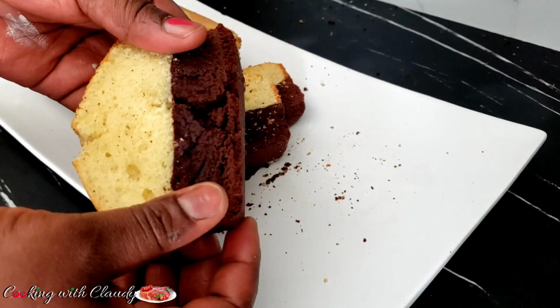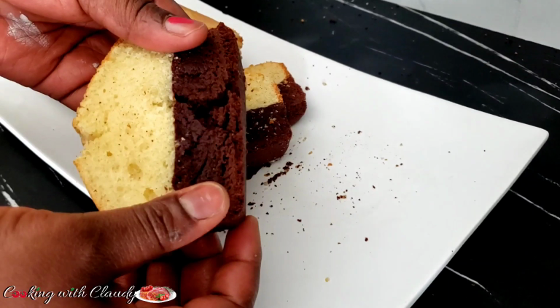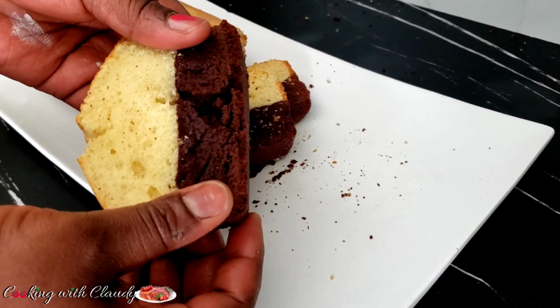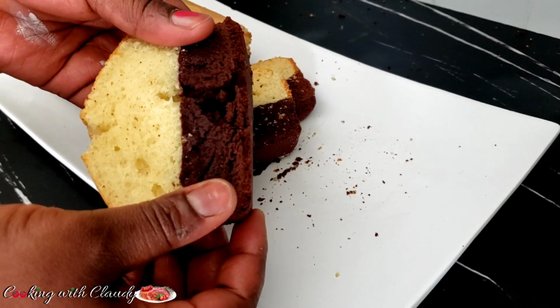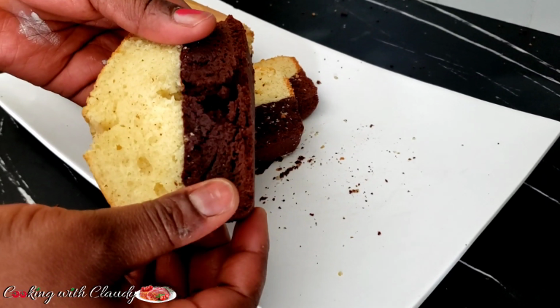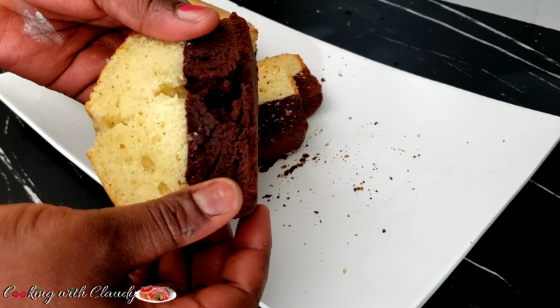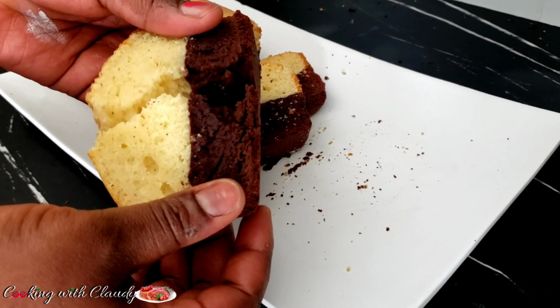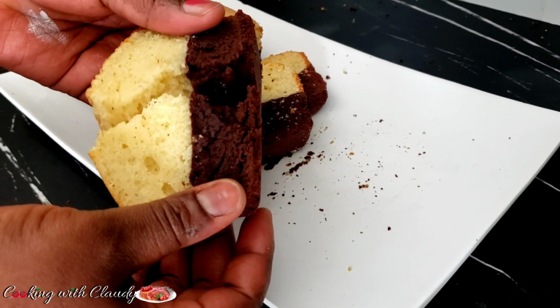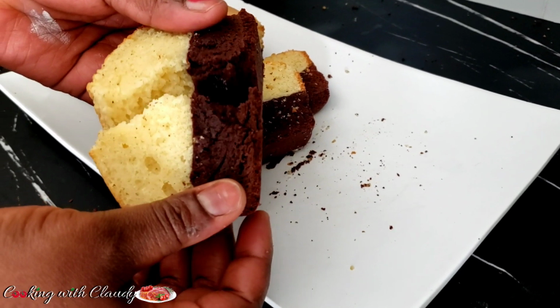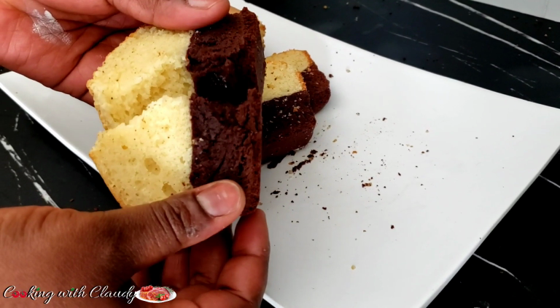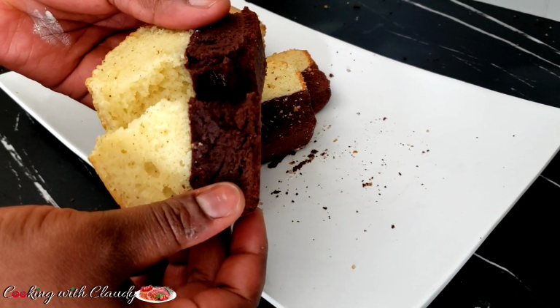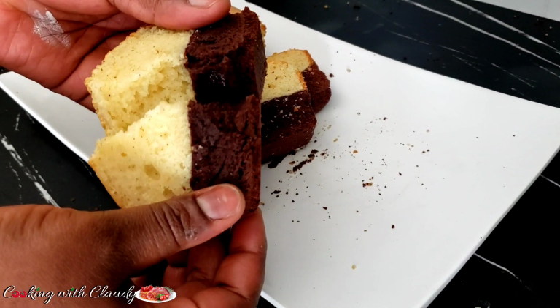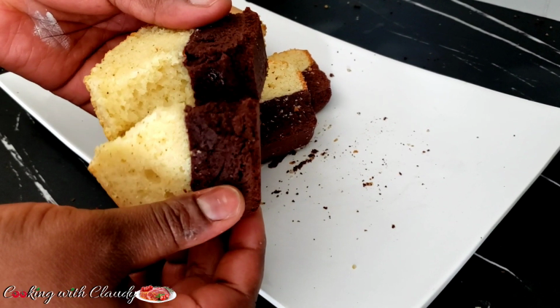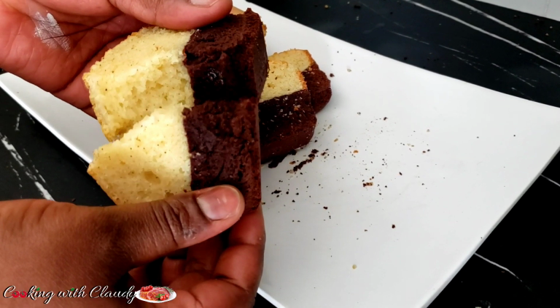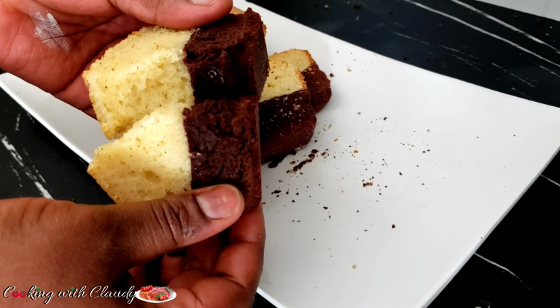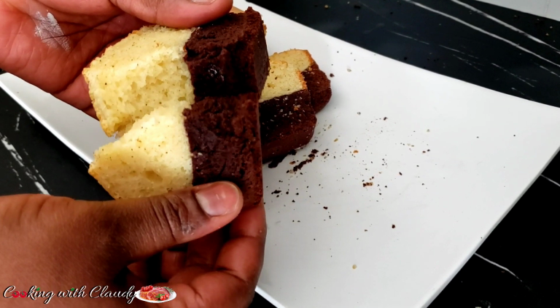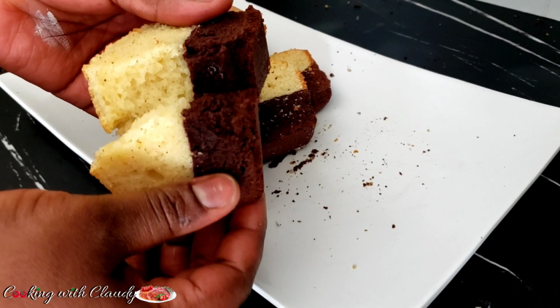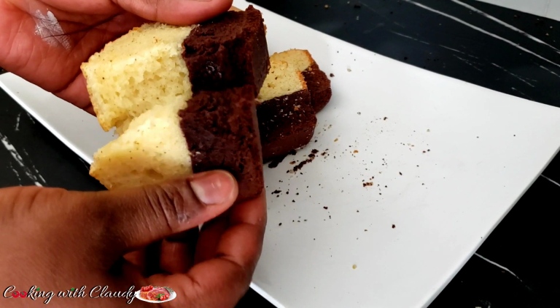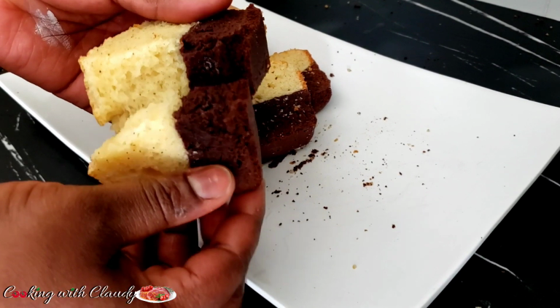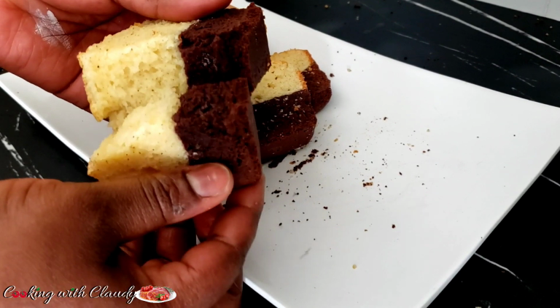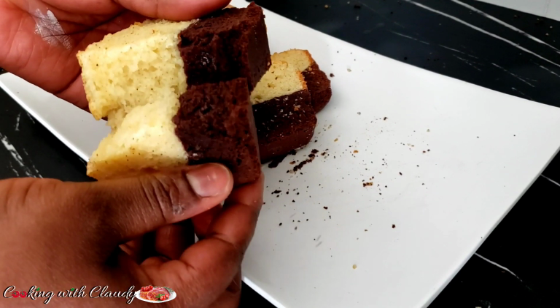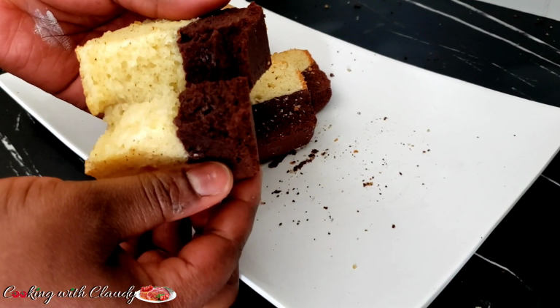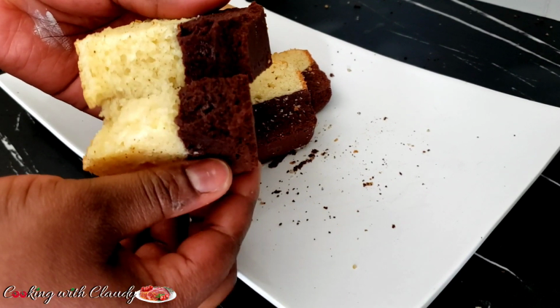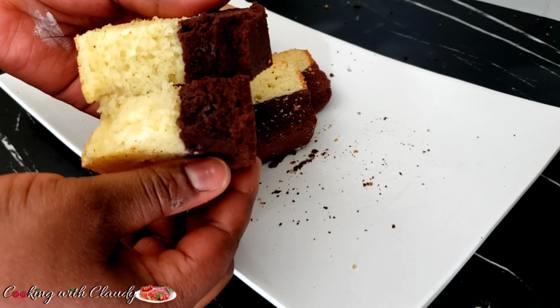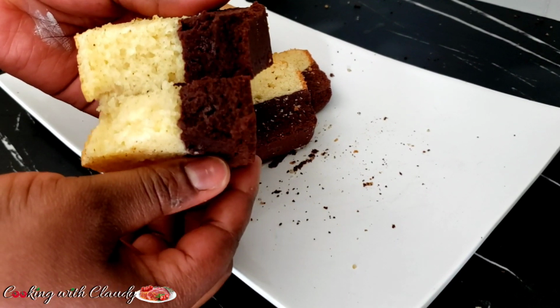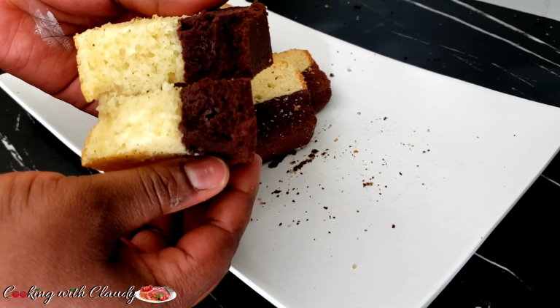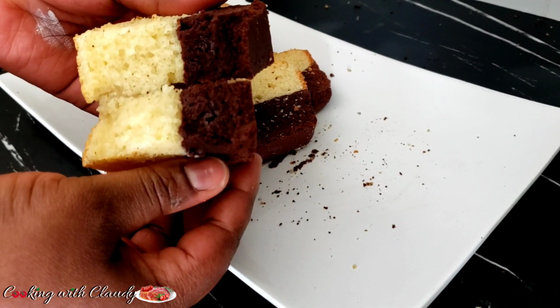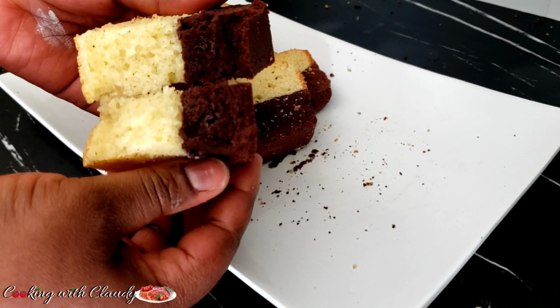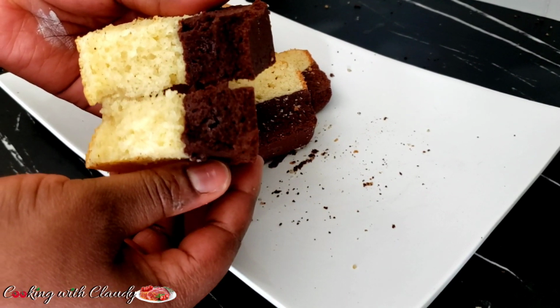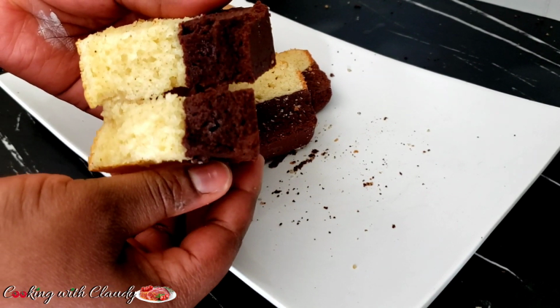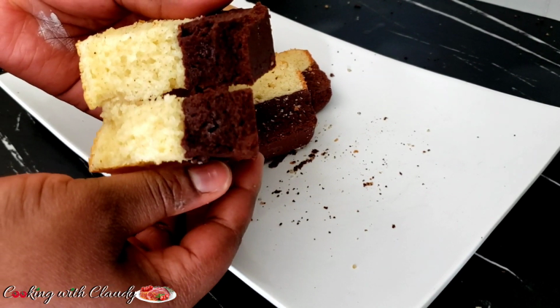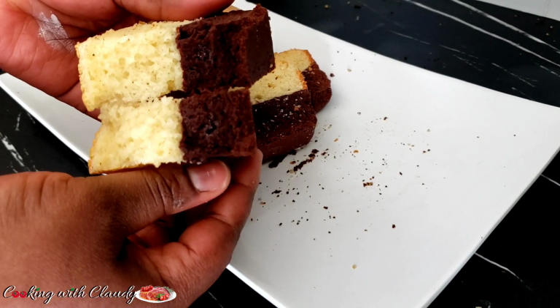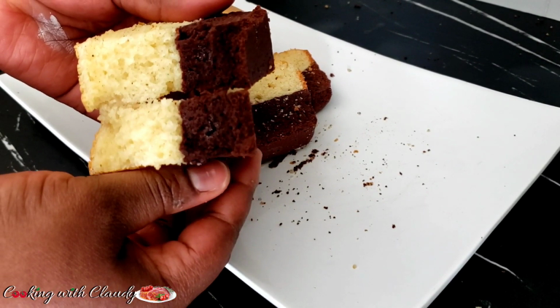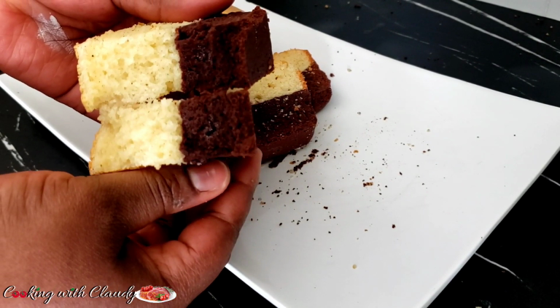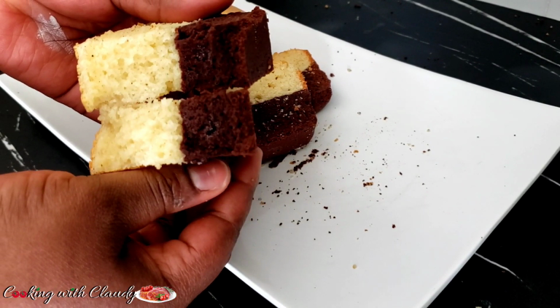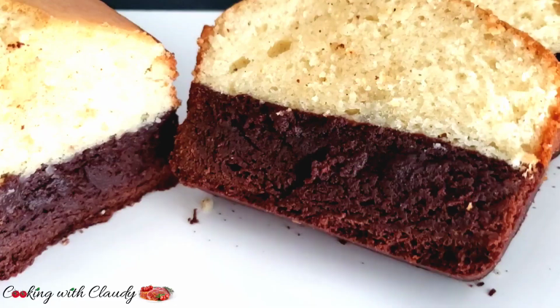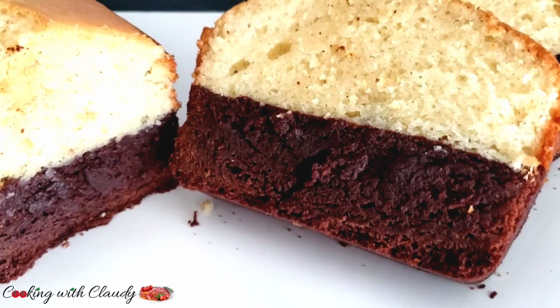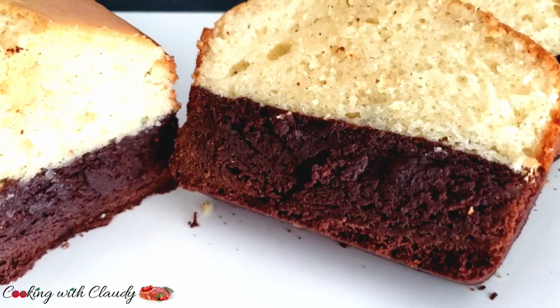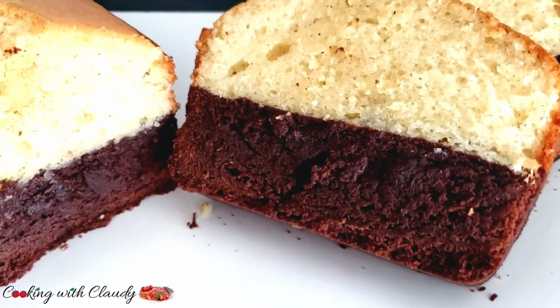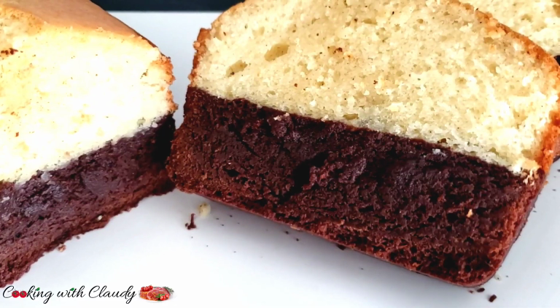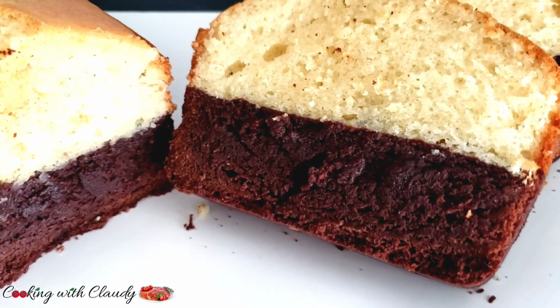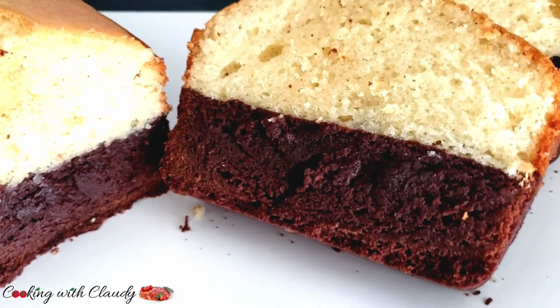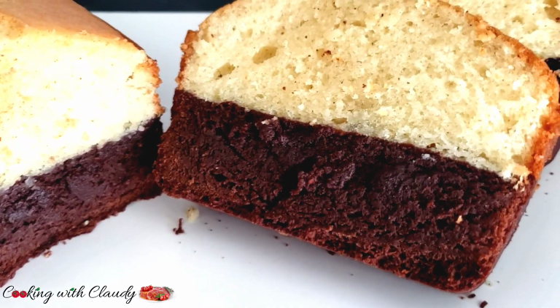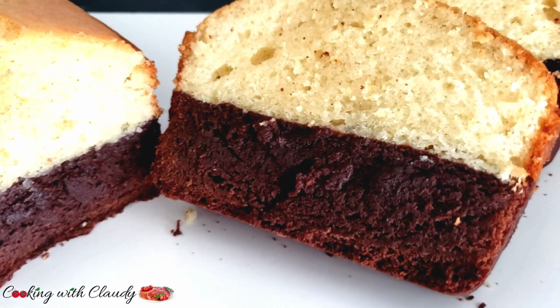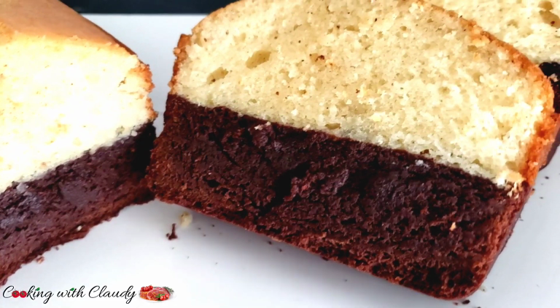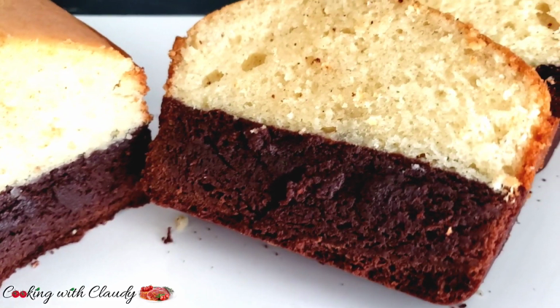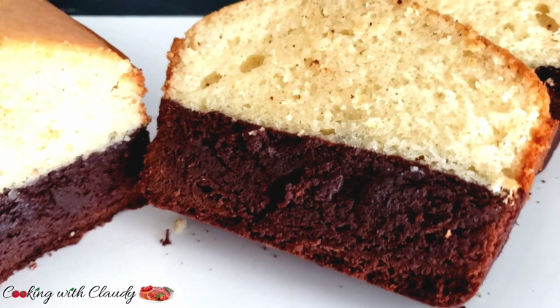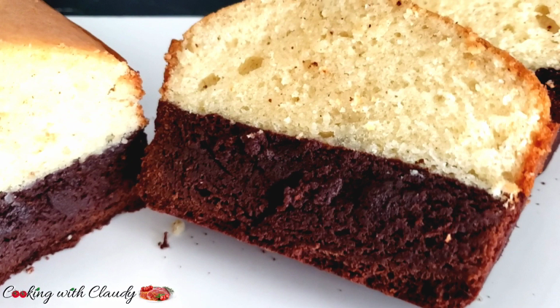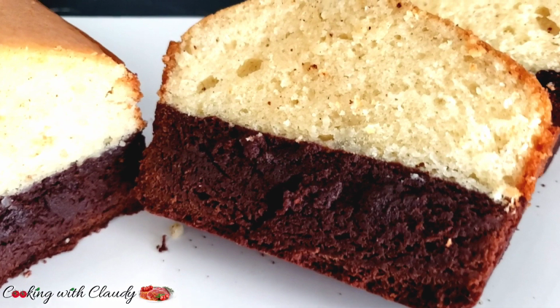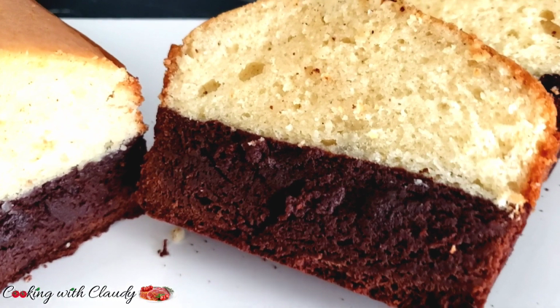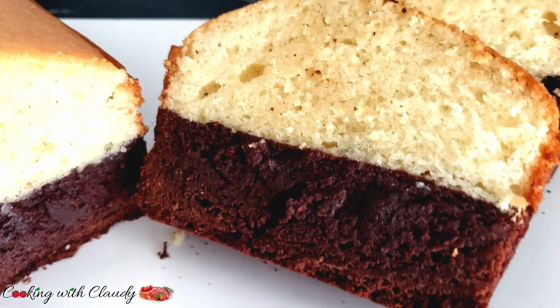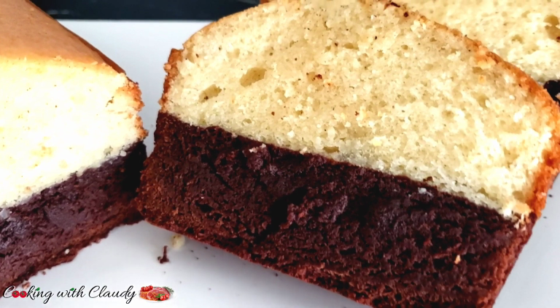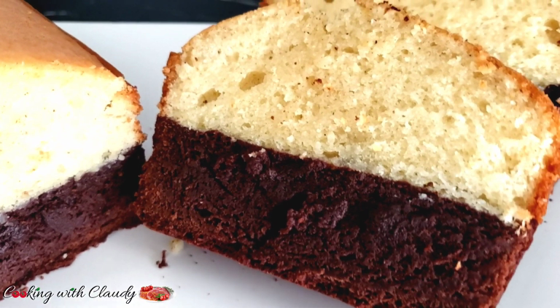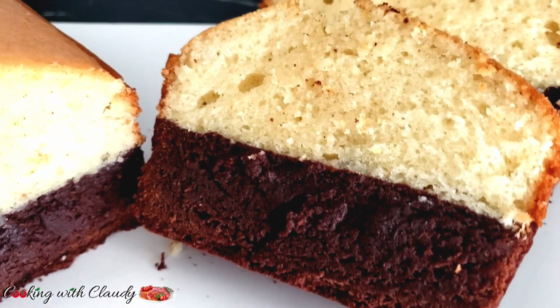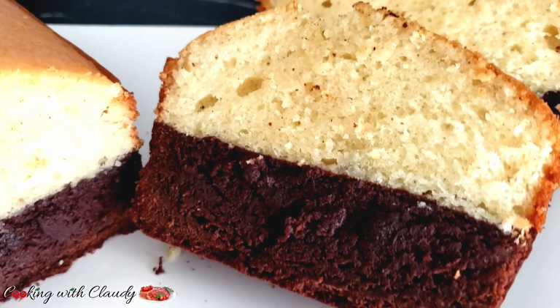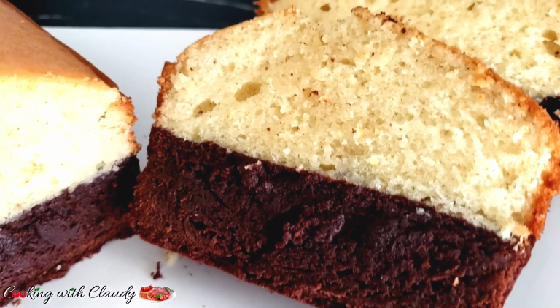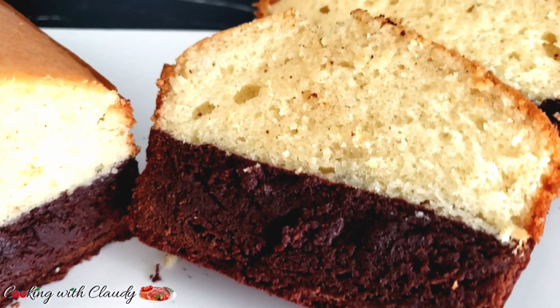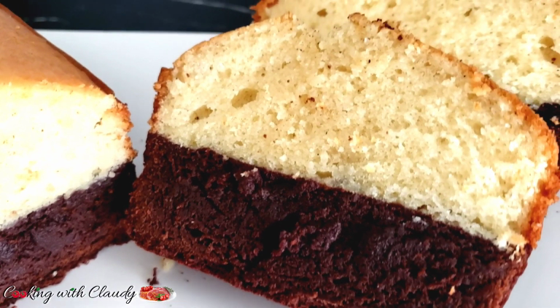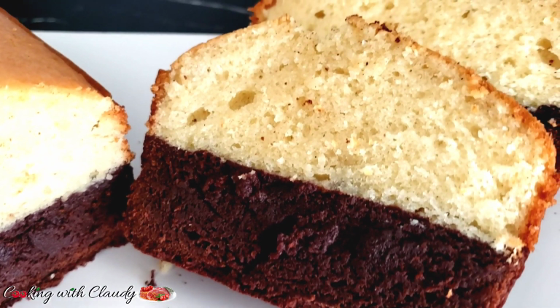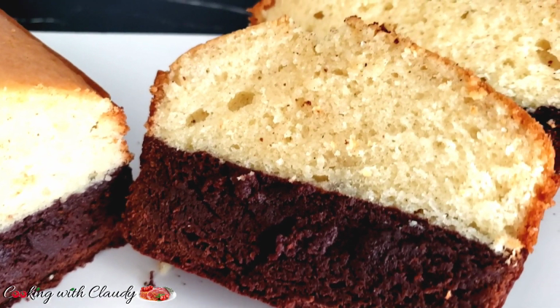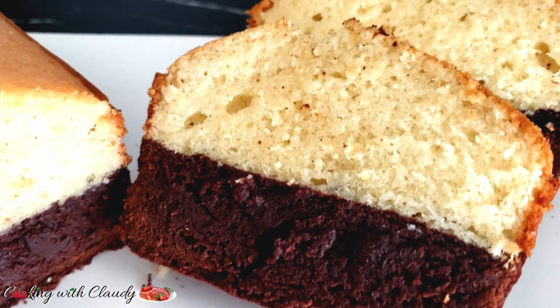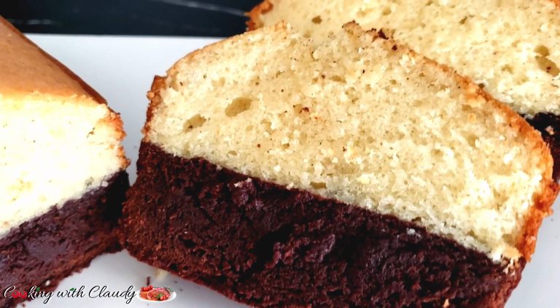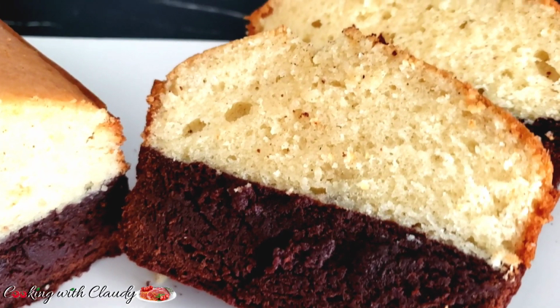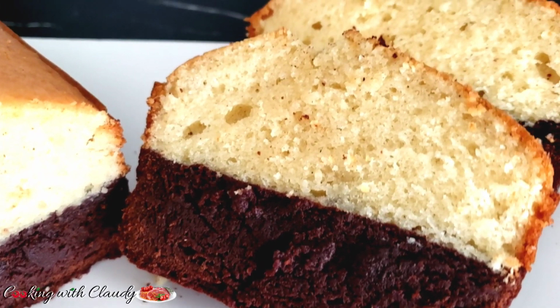It is very possible to make a fudgy brownie and a butter cake all in one. Keep watching.